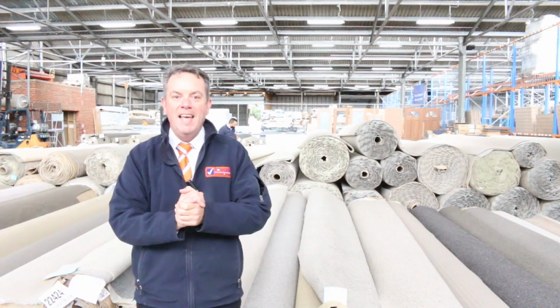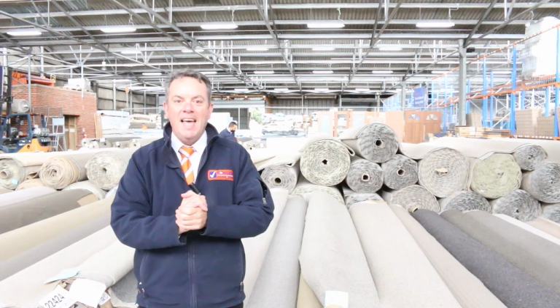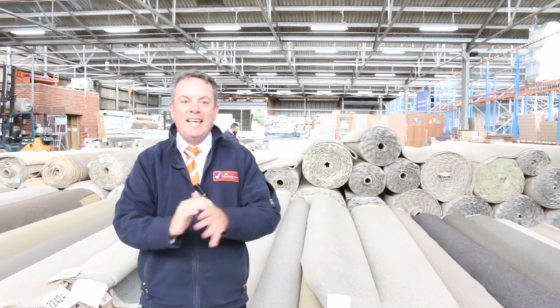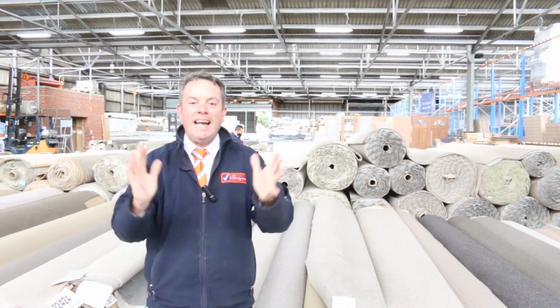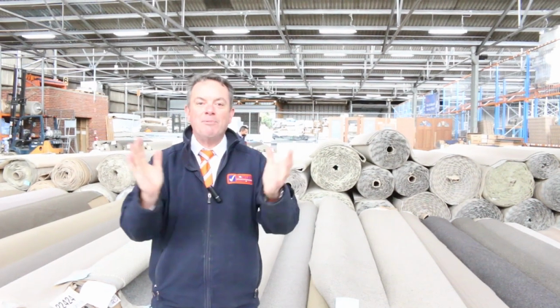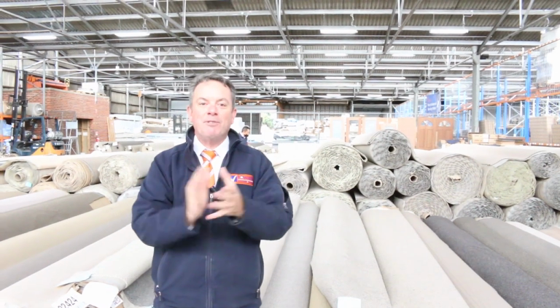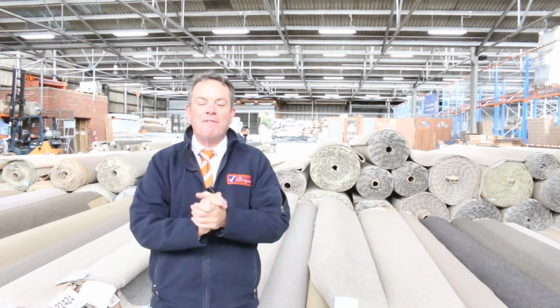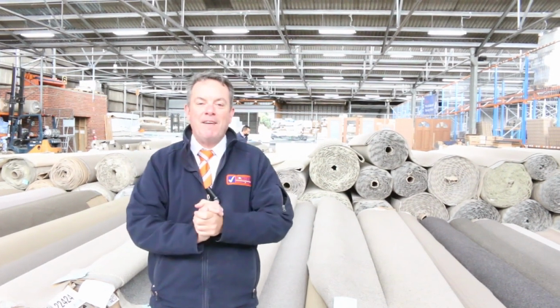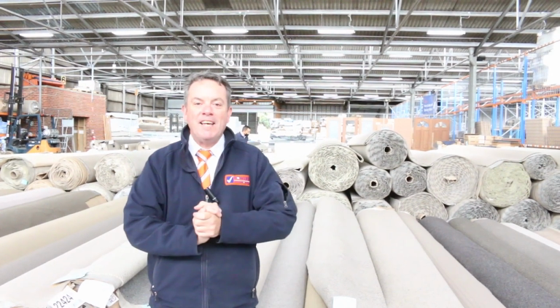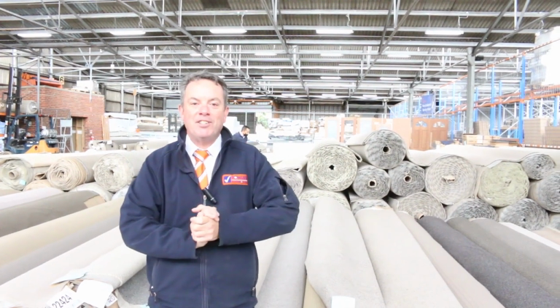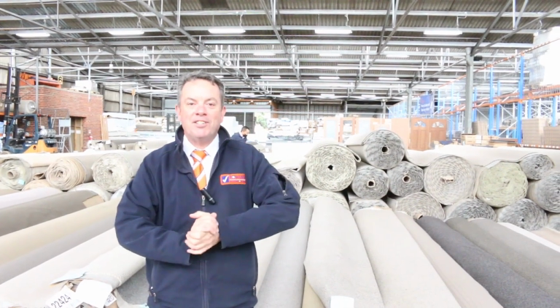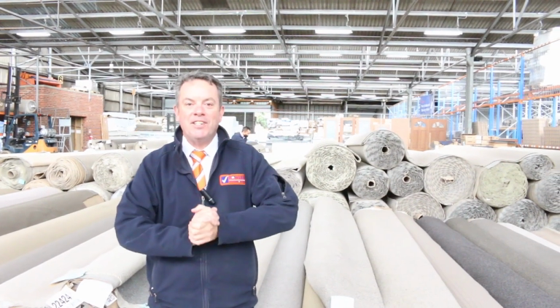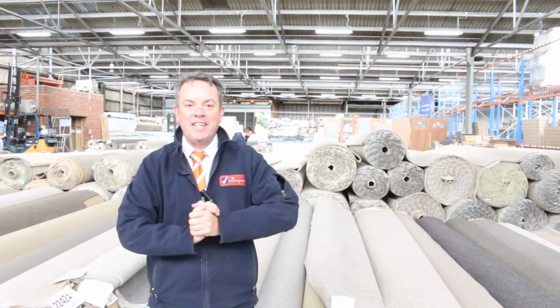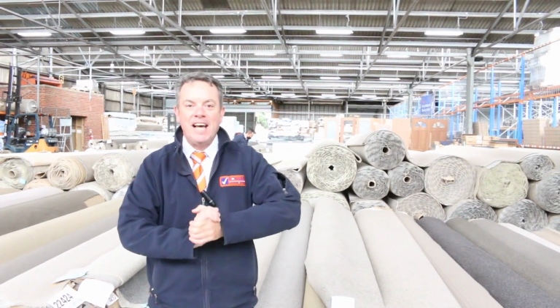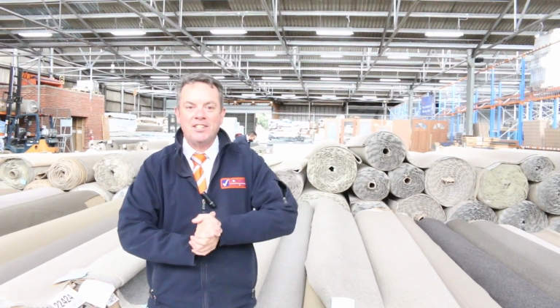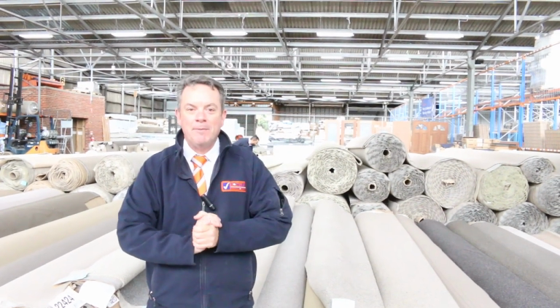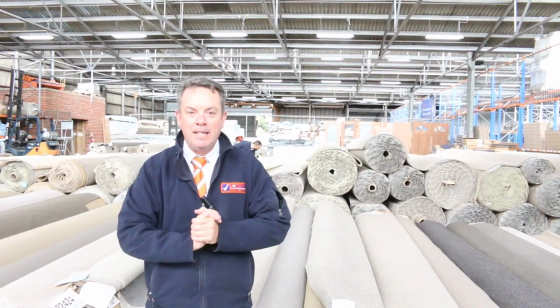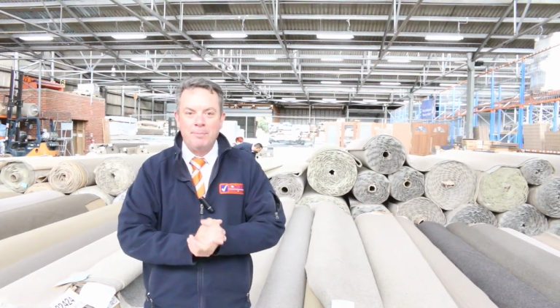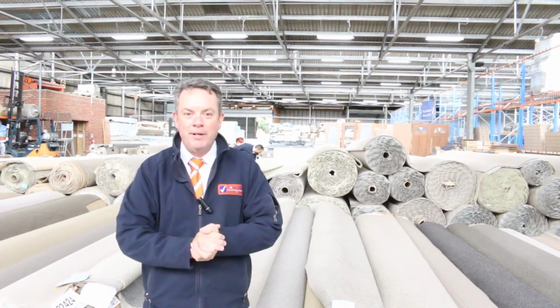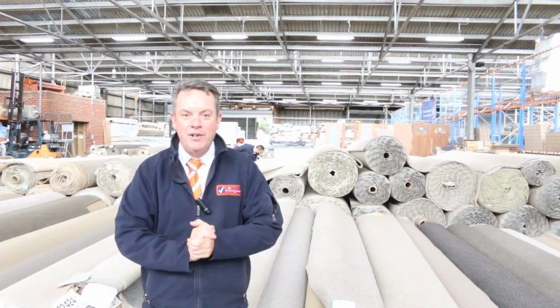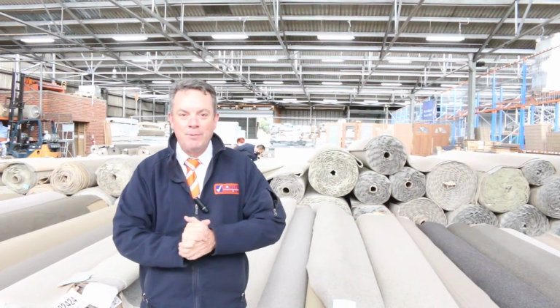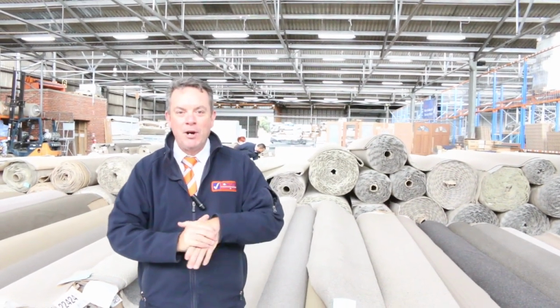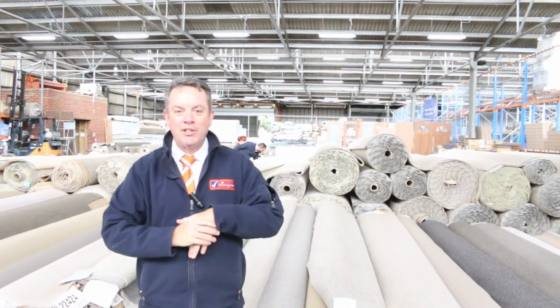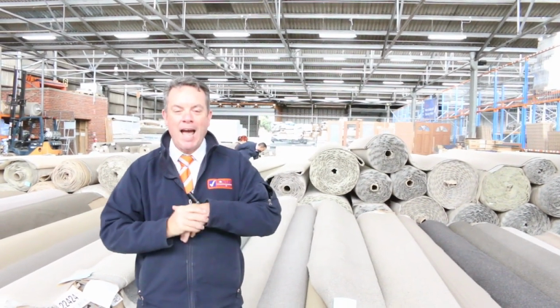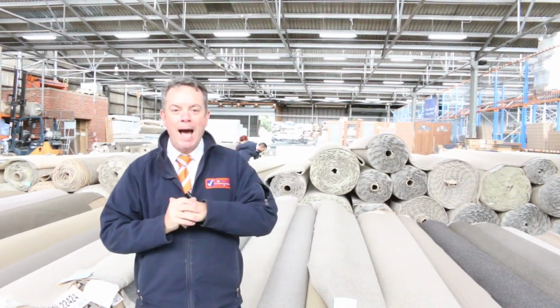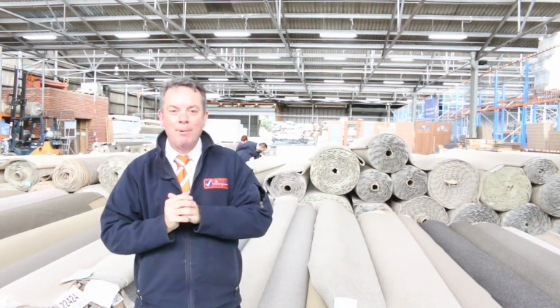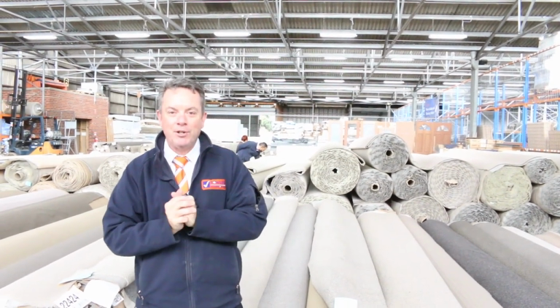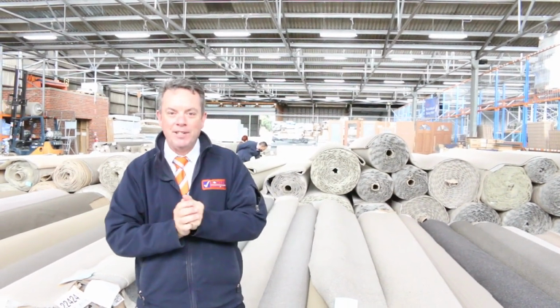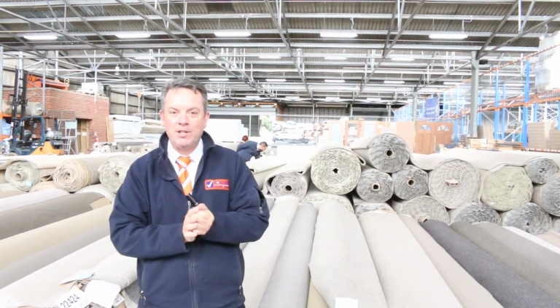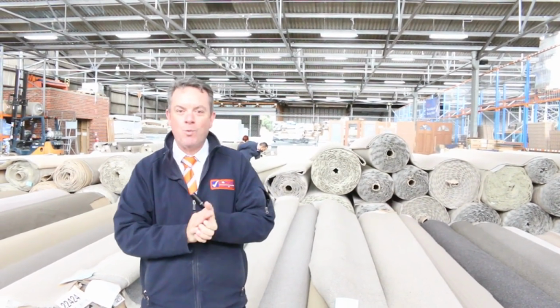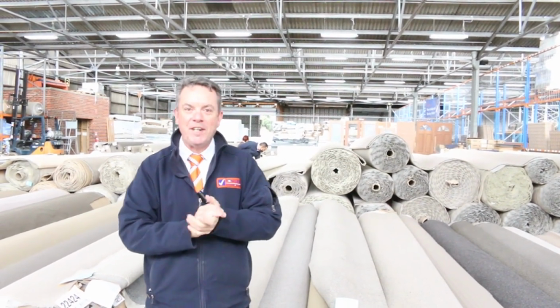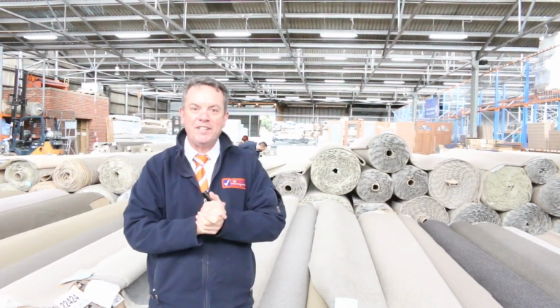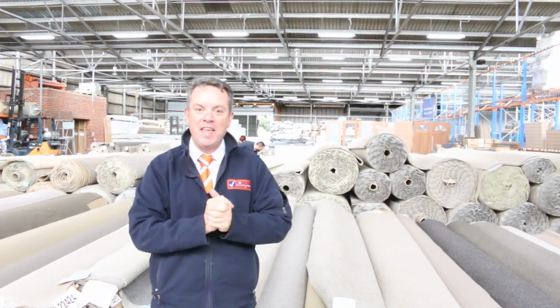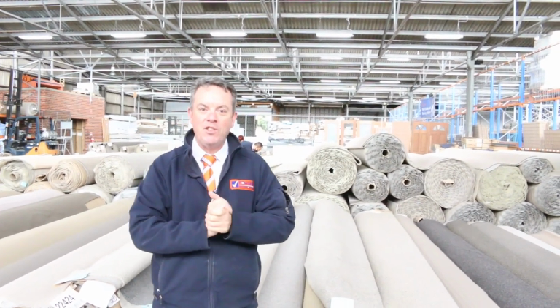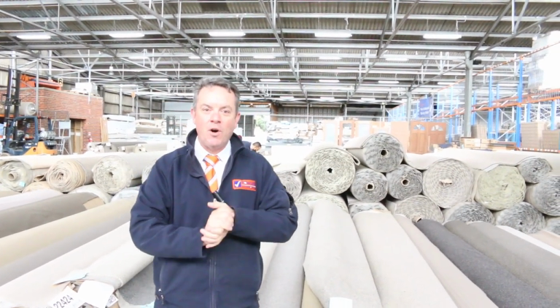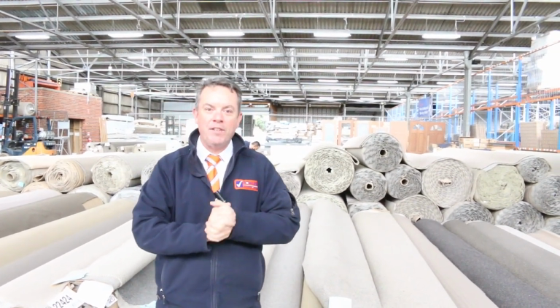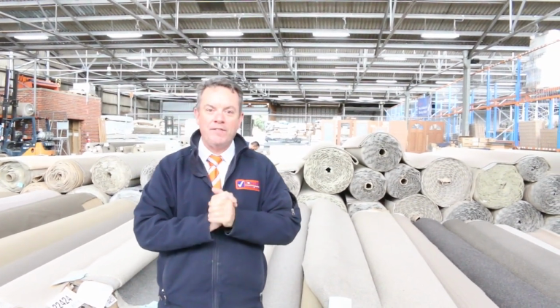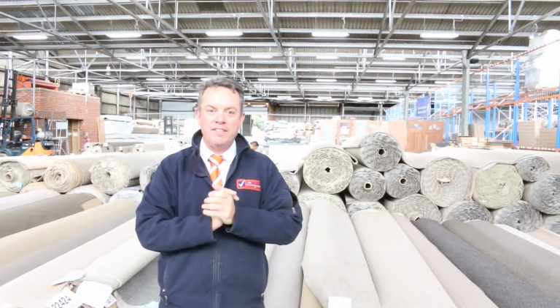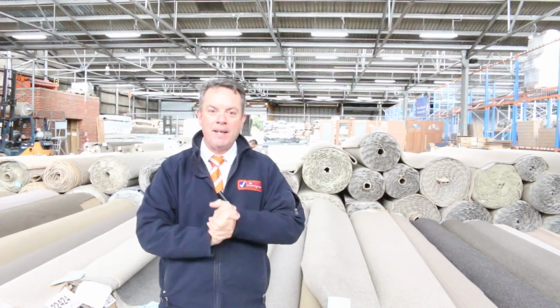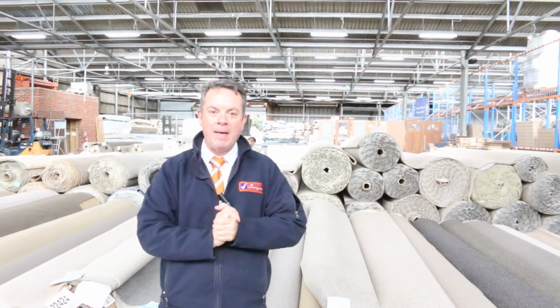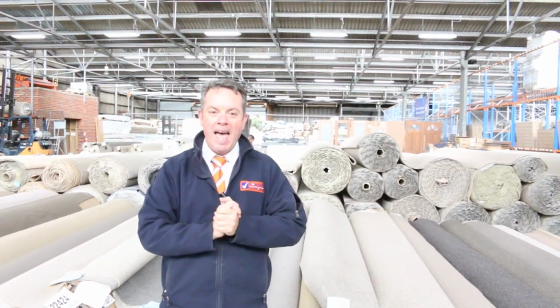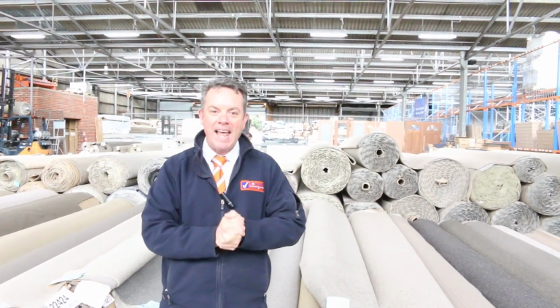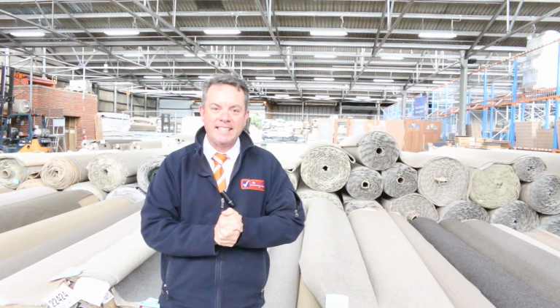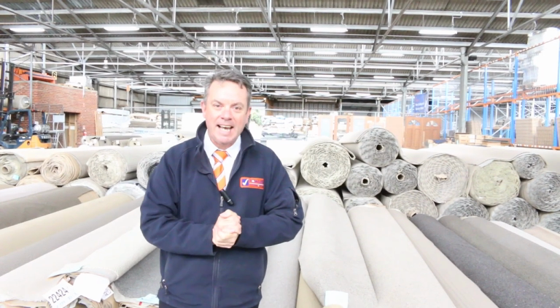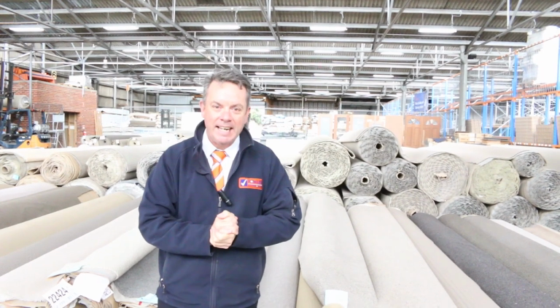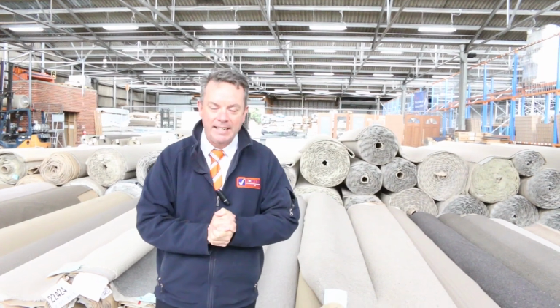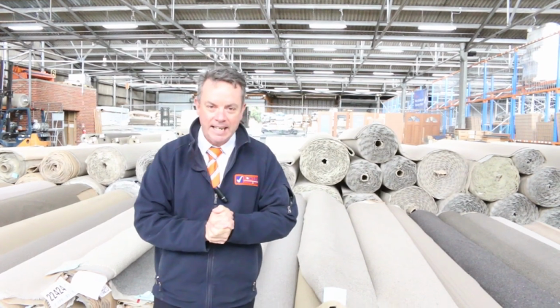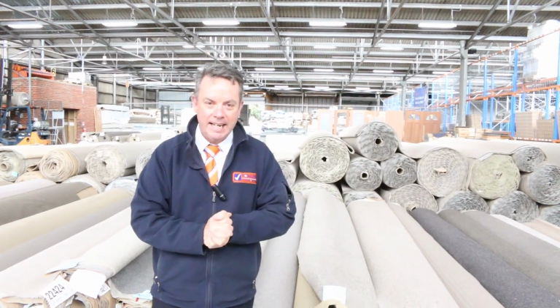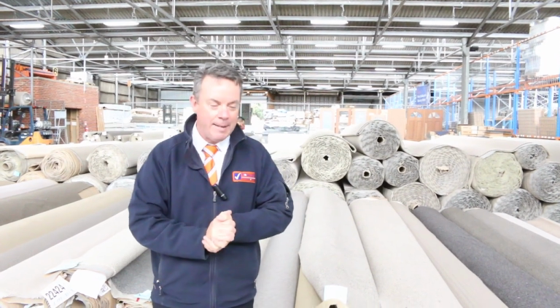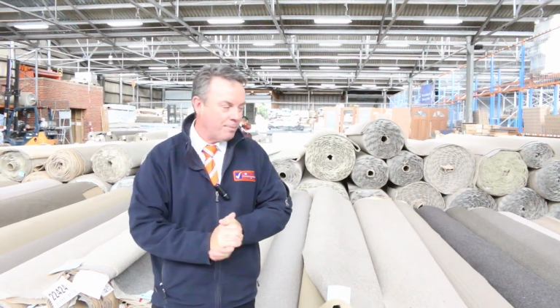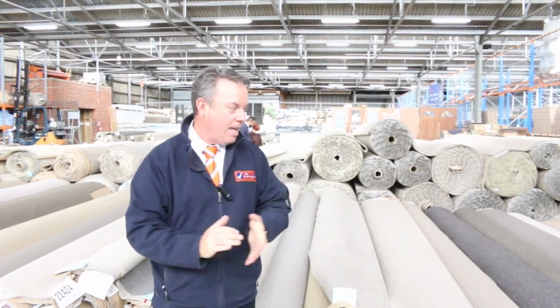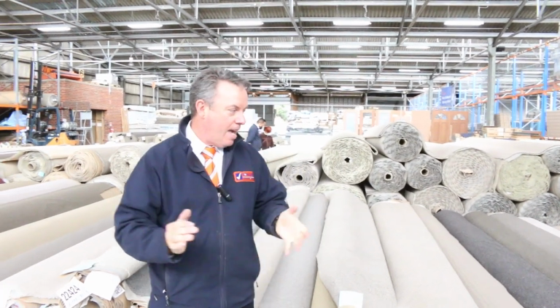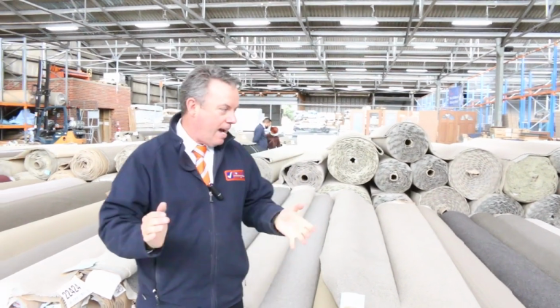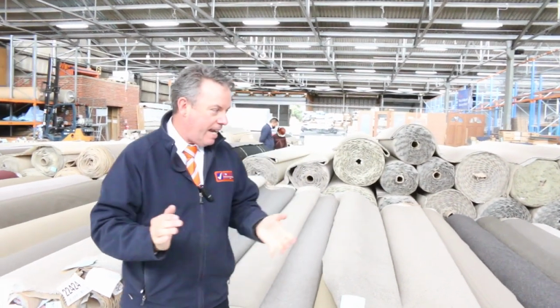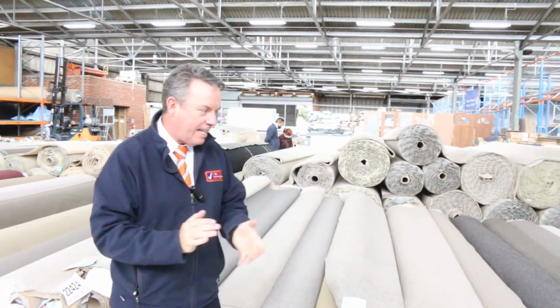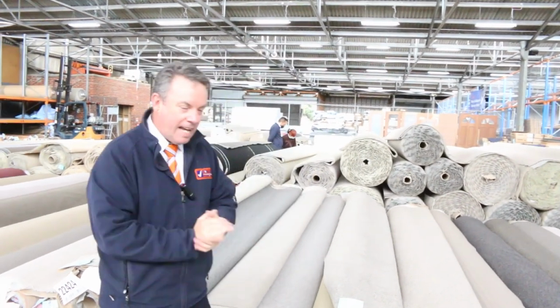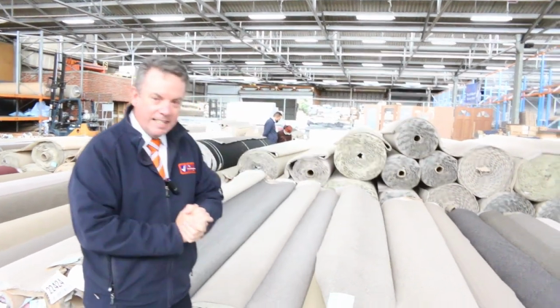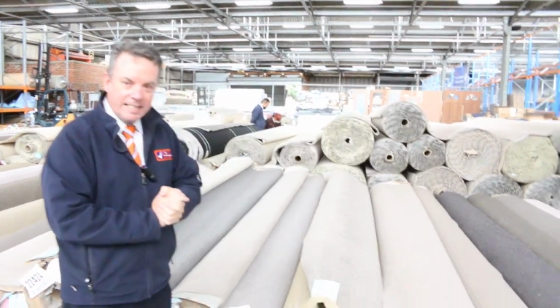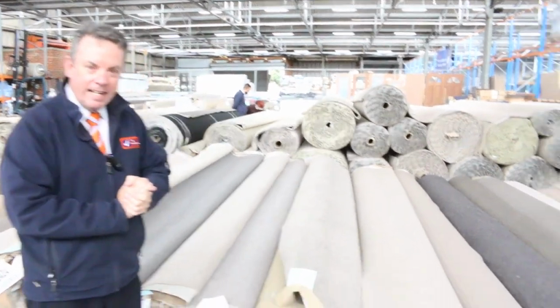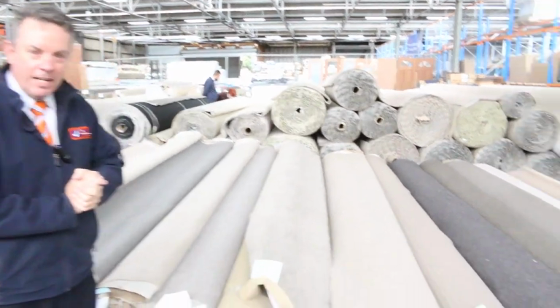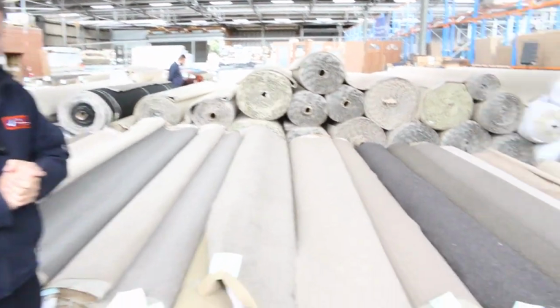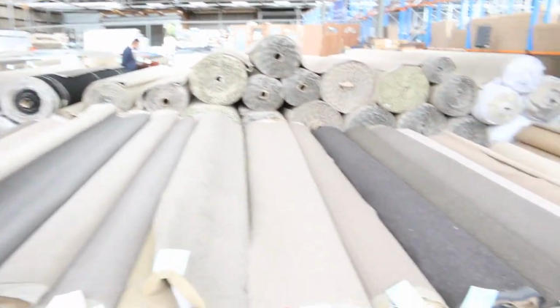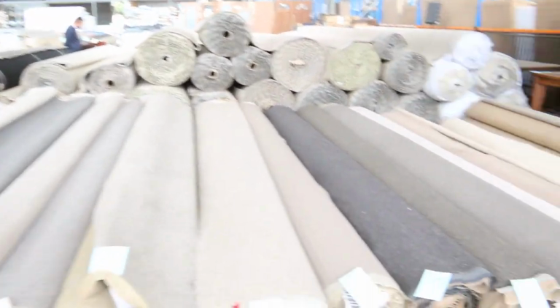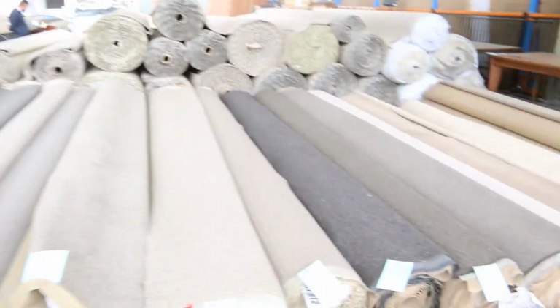G'day, I'm John from Fowles Auction and Sales. I'm here to preview tomorrow's carpet auction. That's Wednesday the 9th of December at 10am. Let's get into it now.